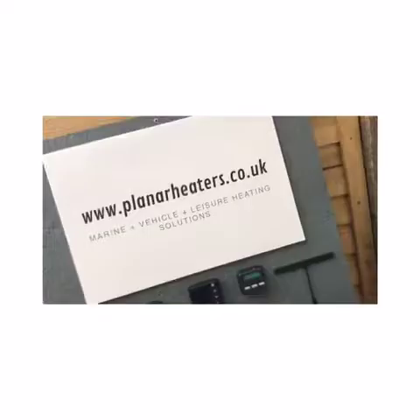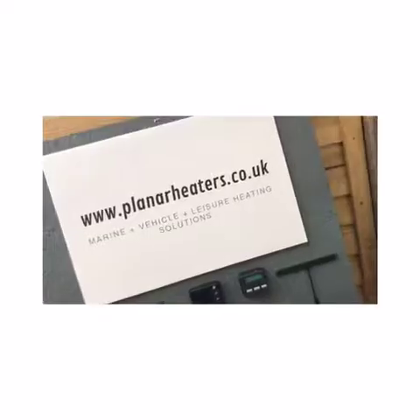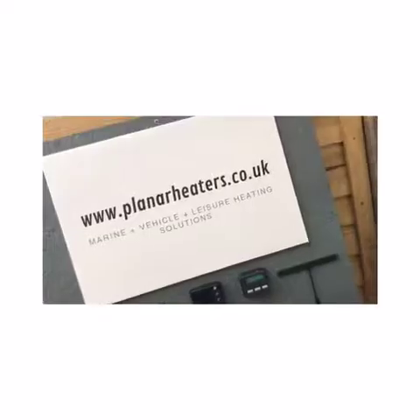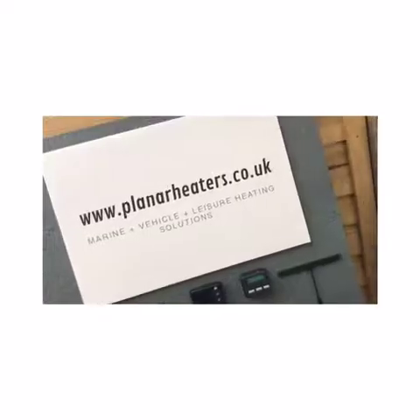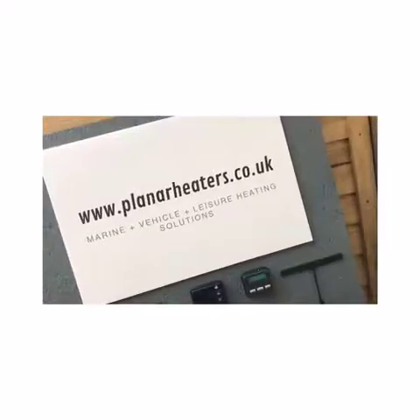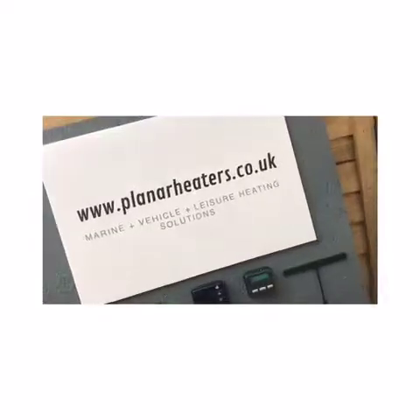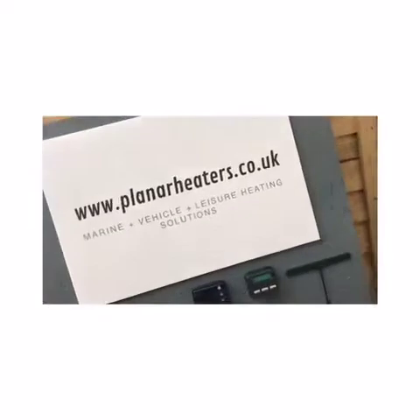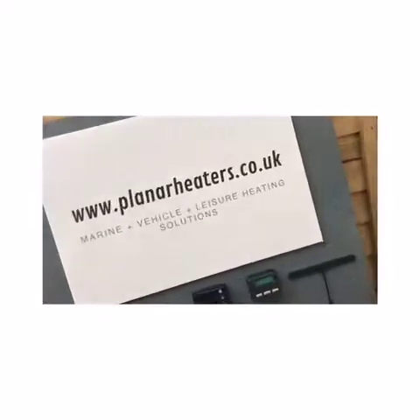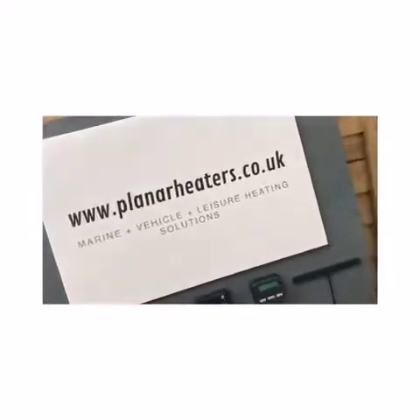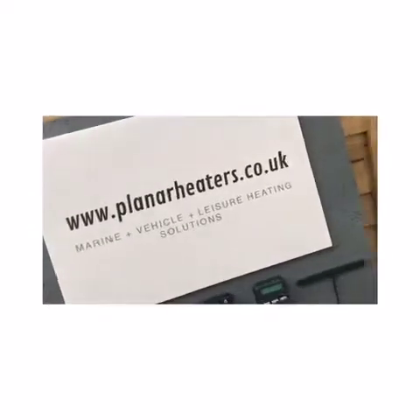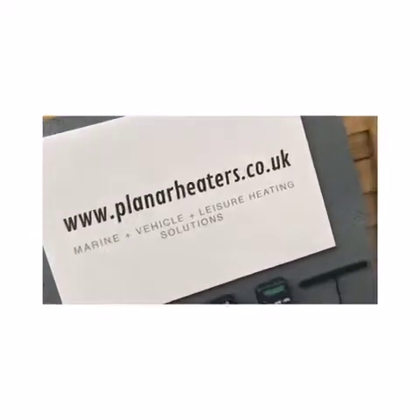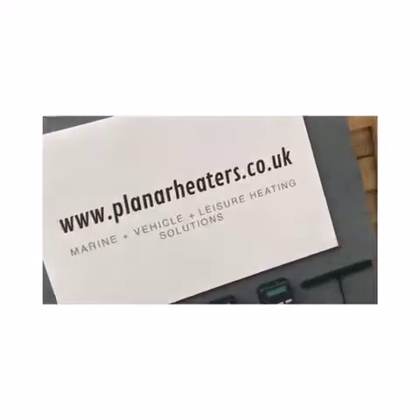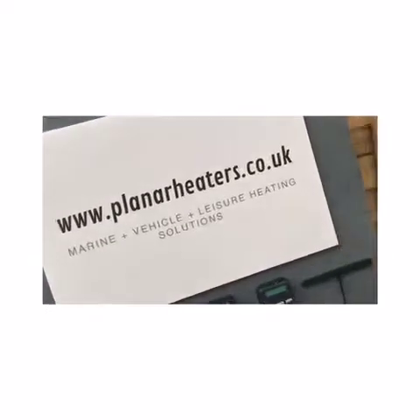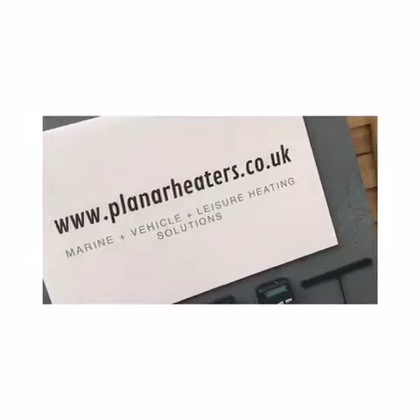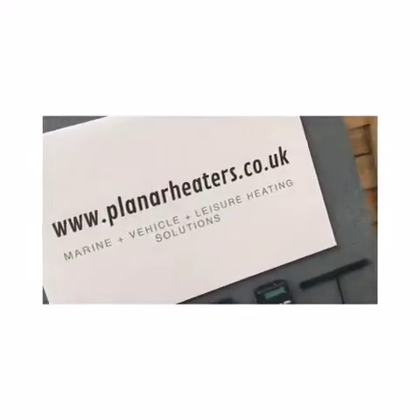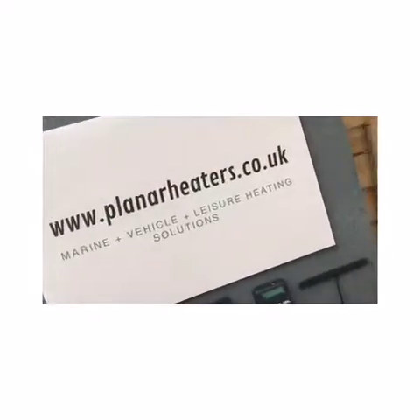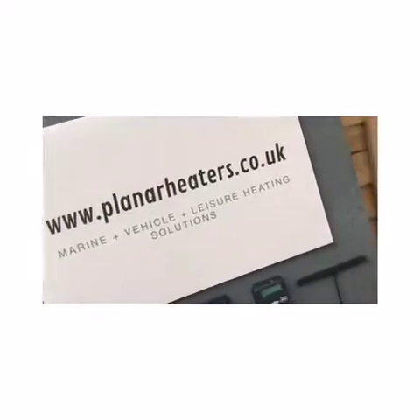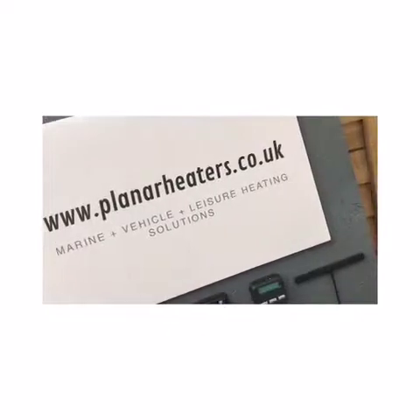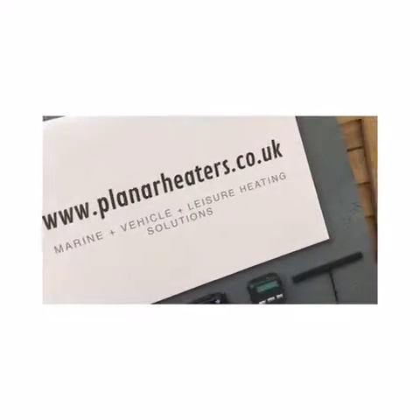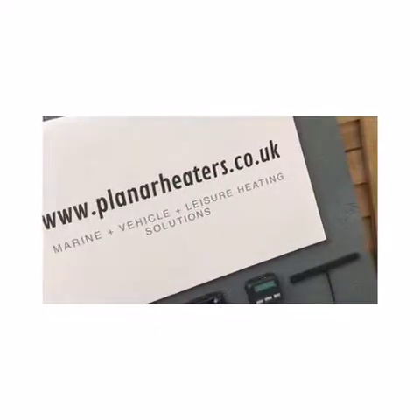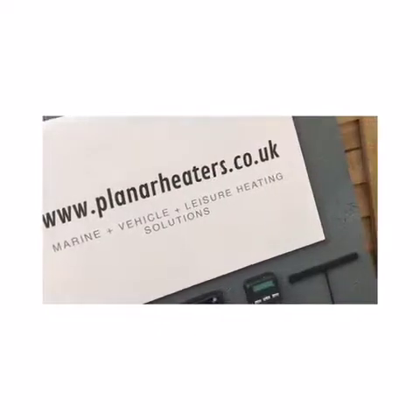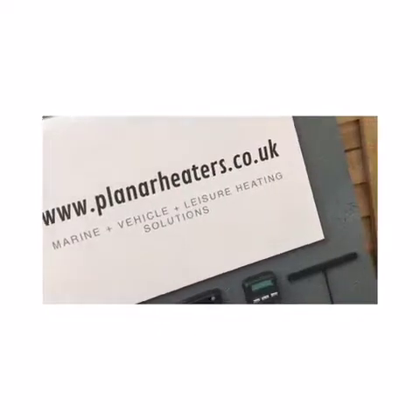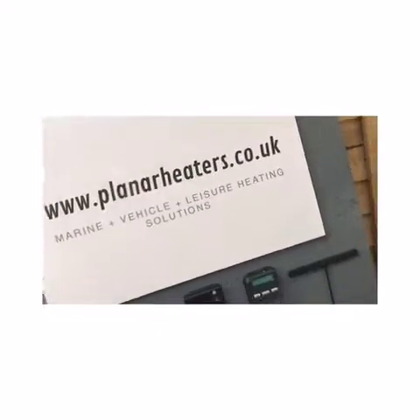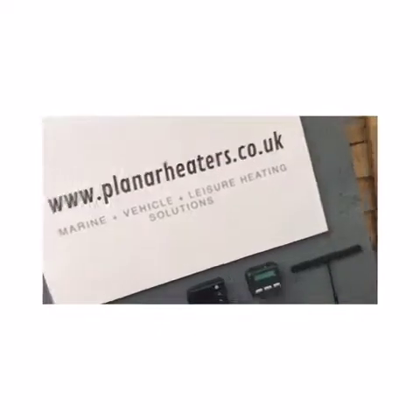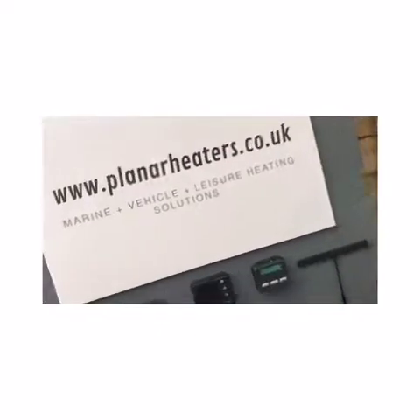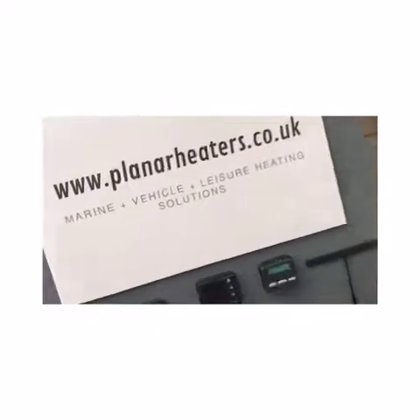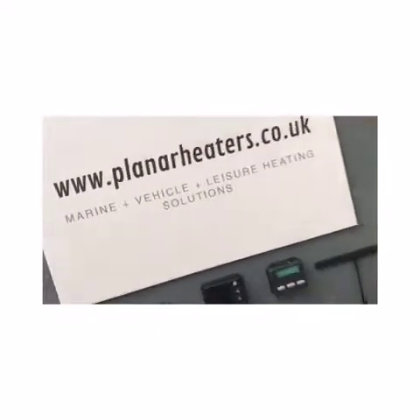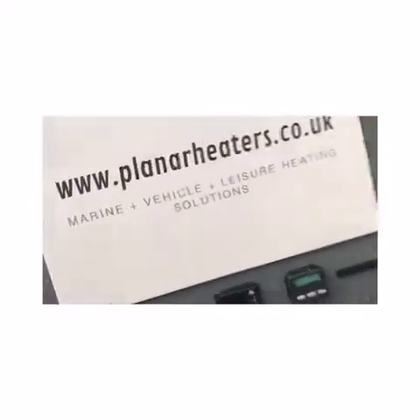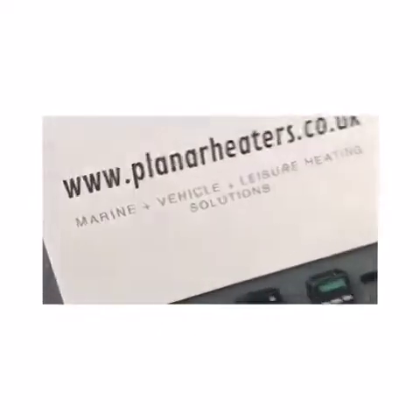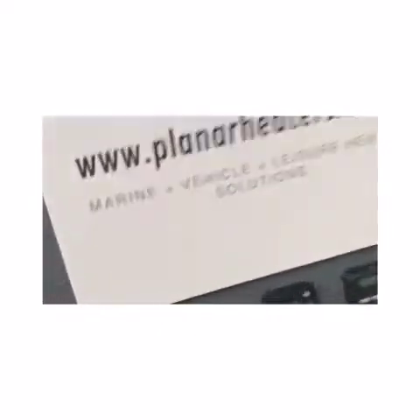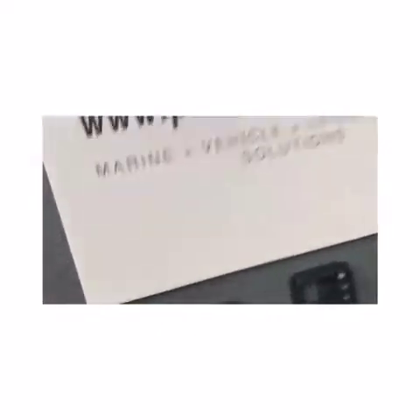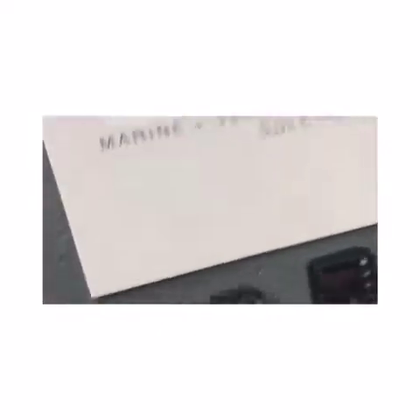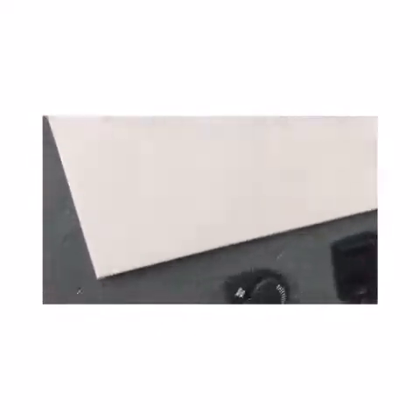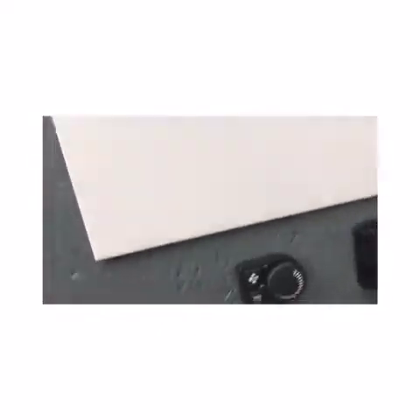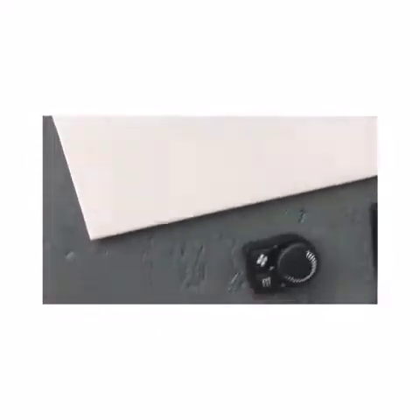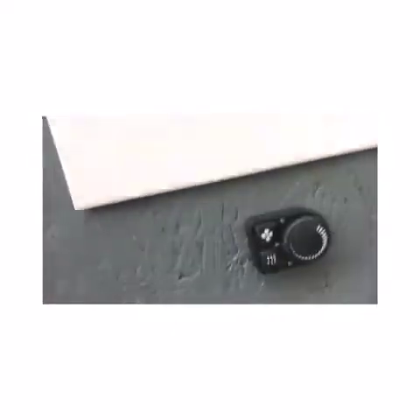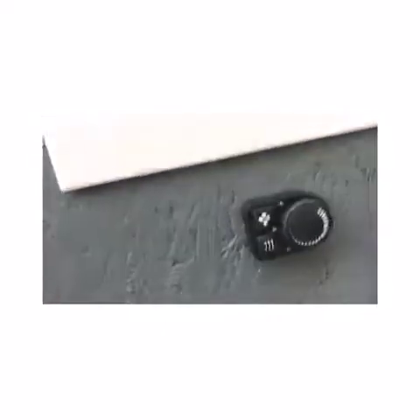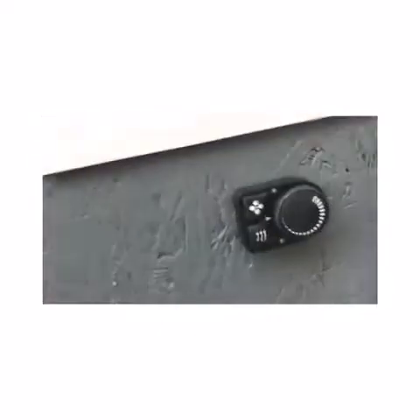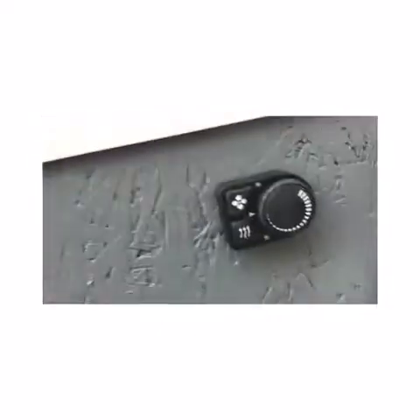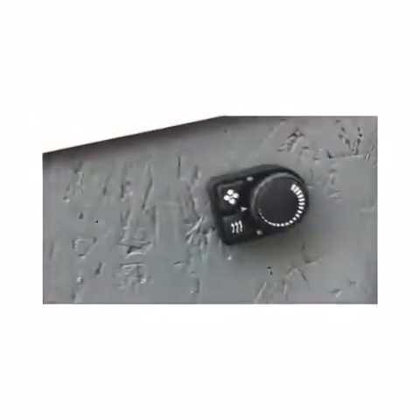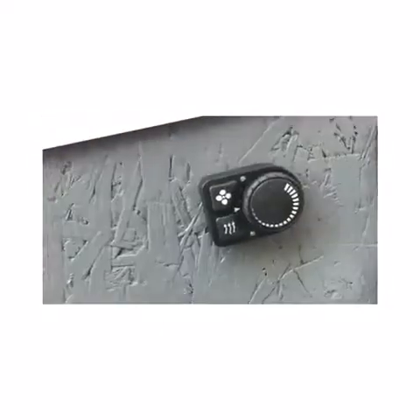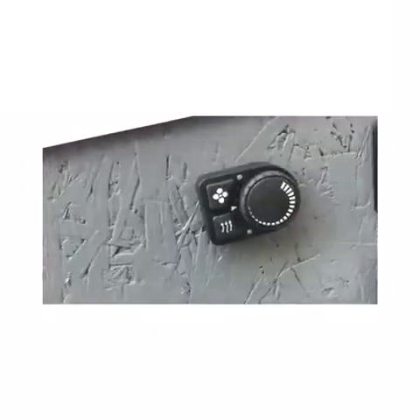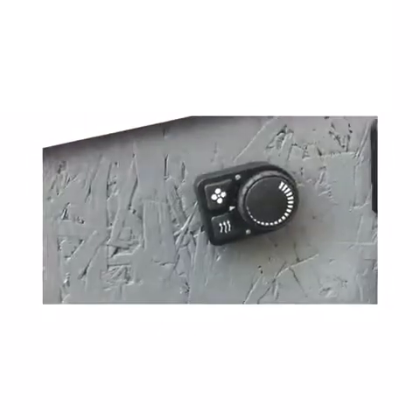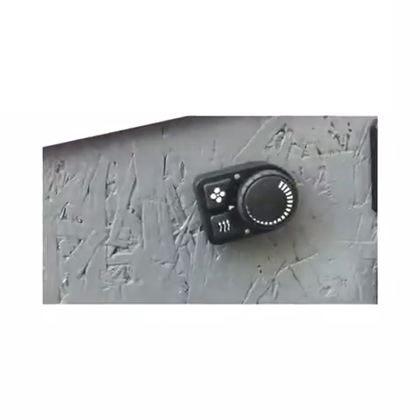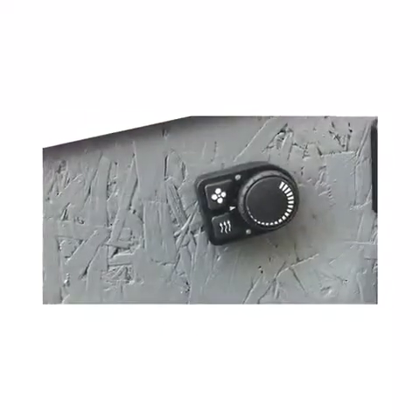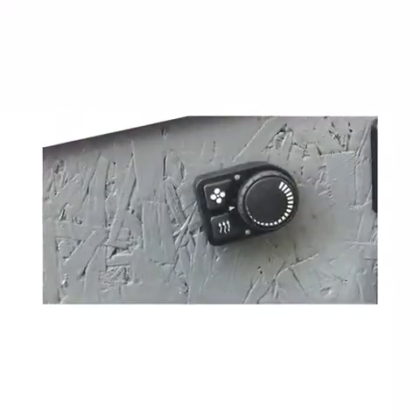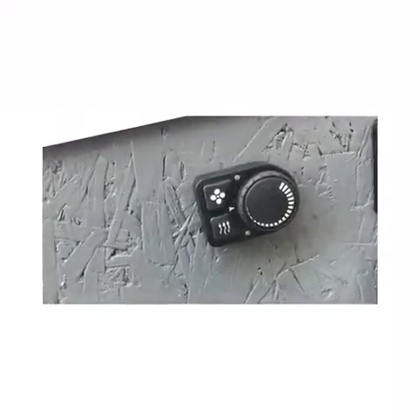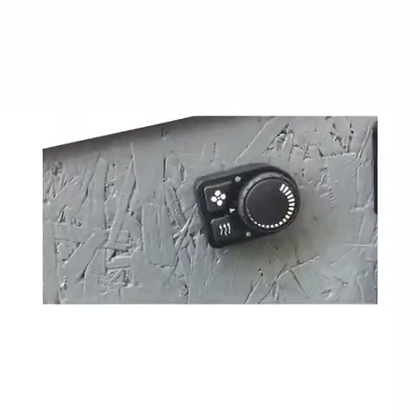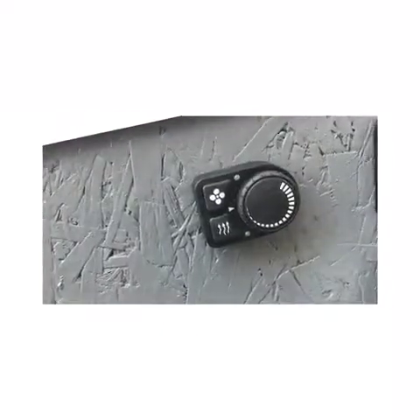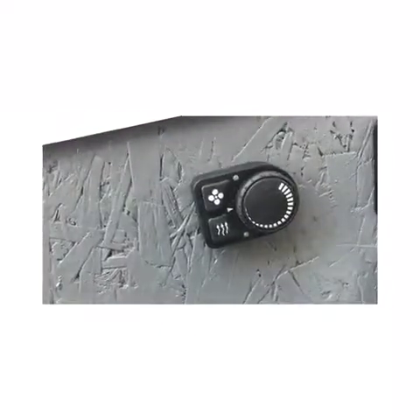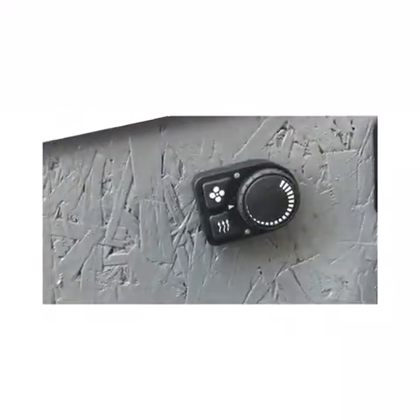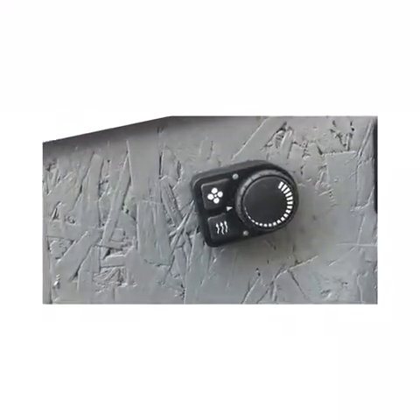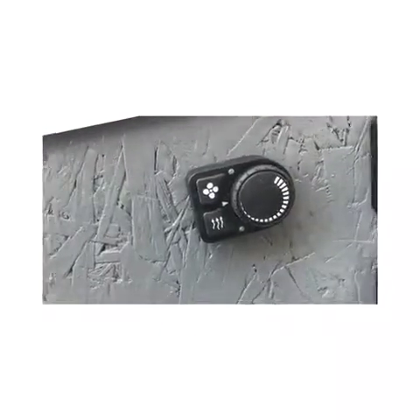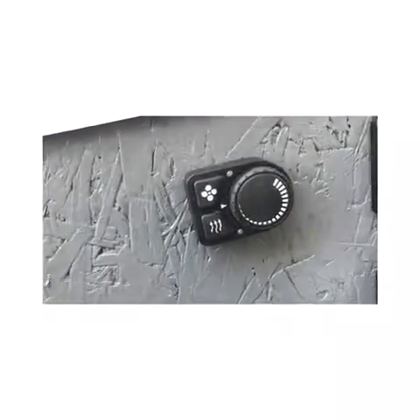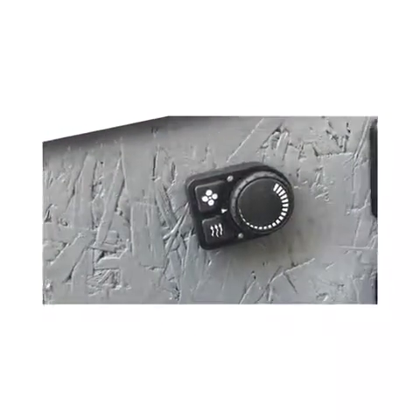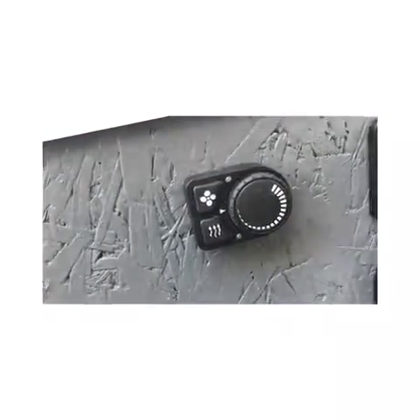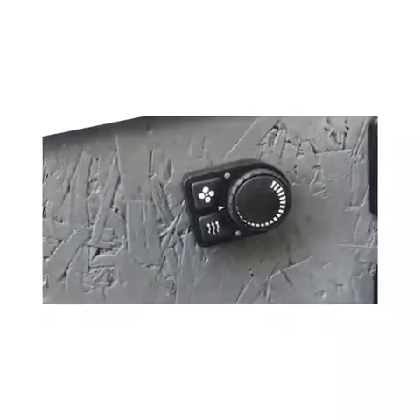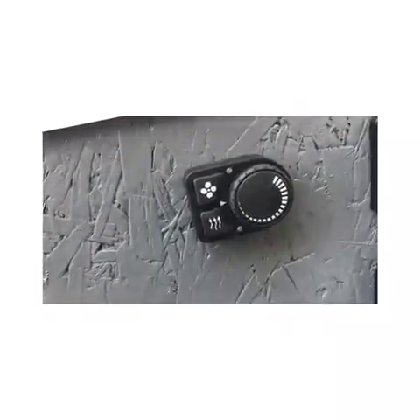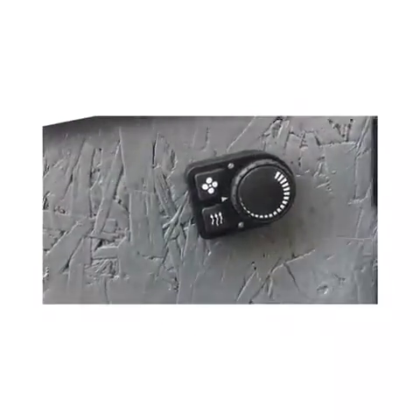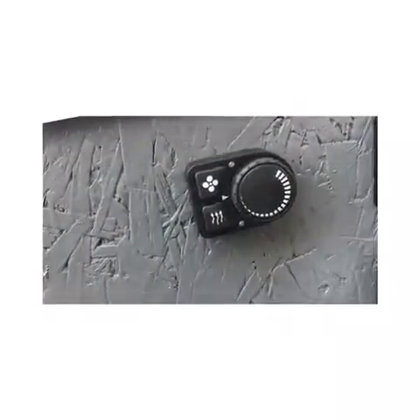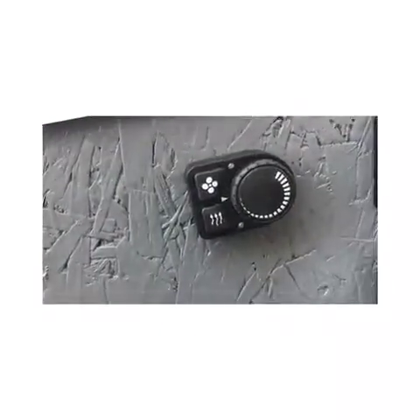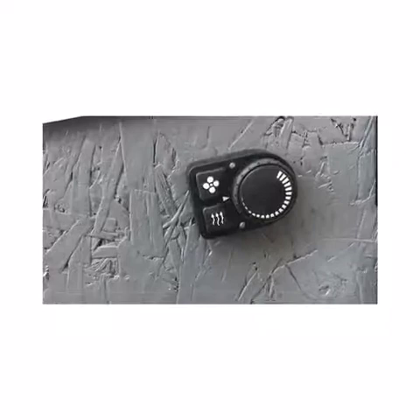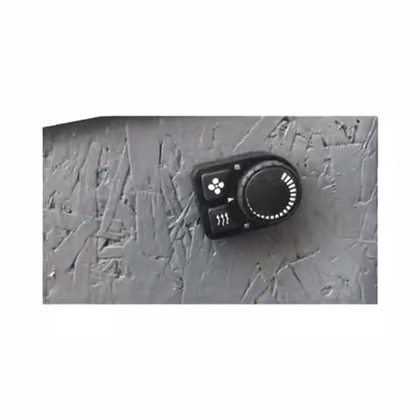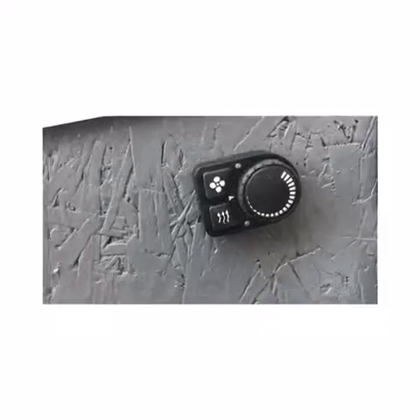Hello, everybody. My name is Paul Stevens from PanelHeaters.co.uk. We're going to have a quick look at how to start the heater with the PU05.